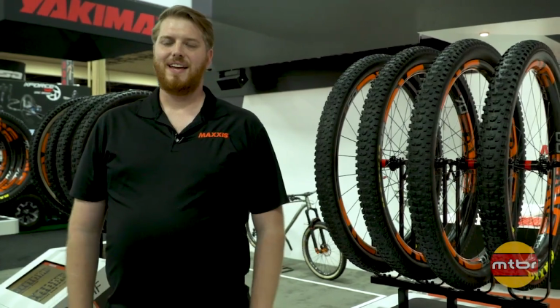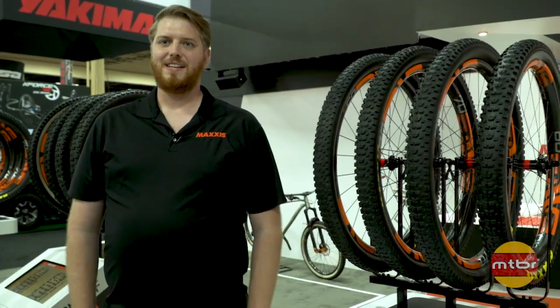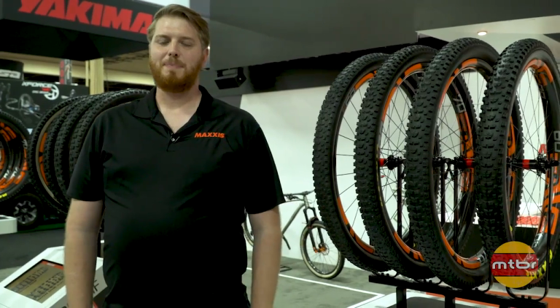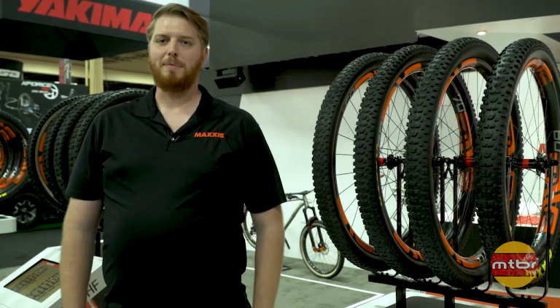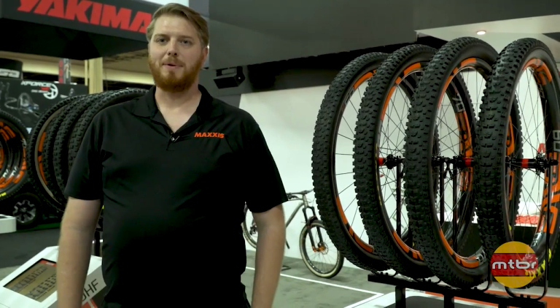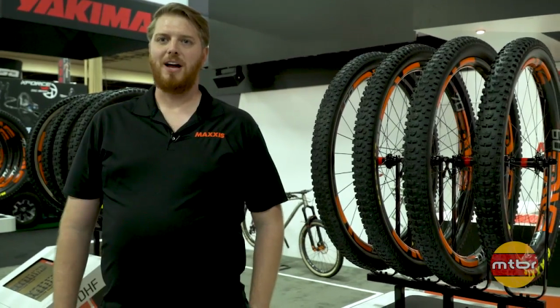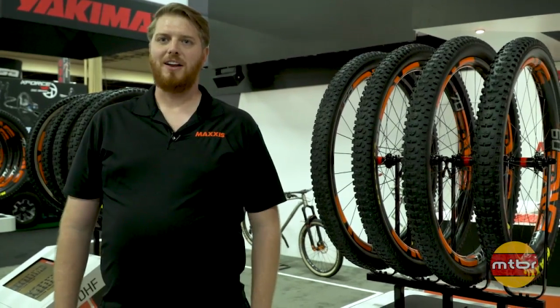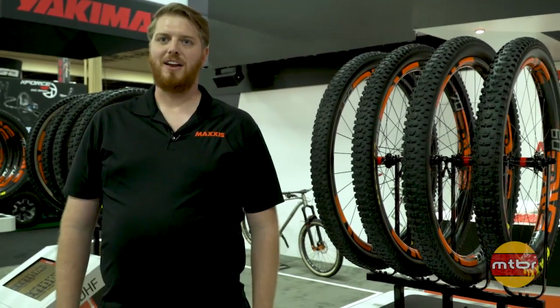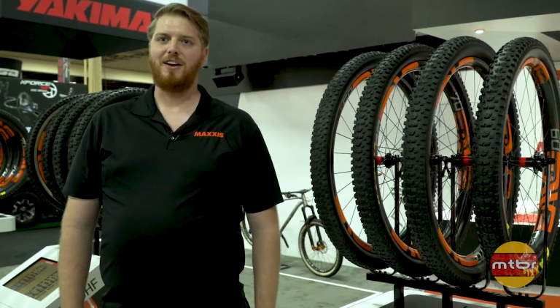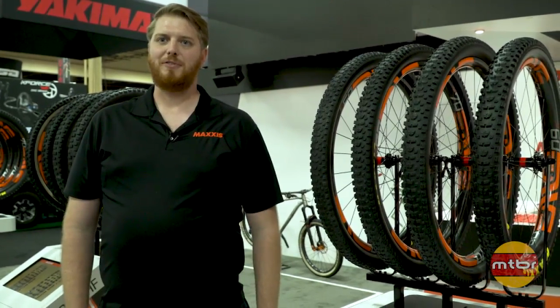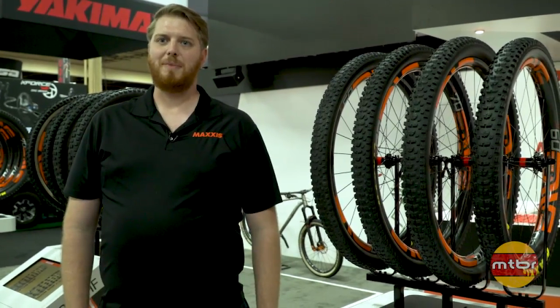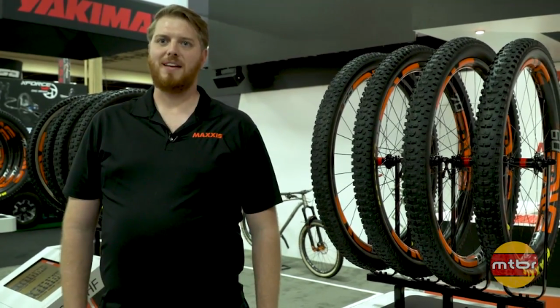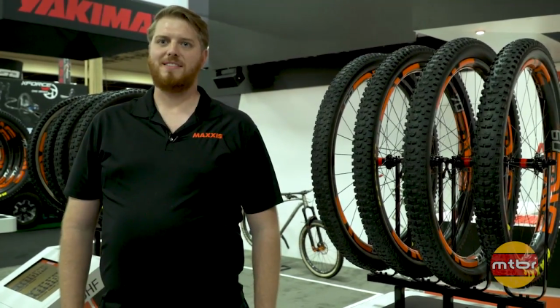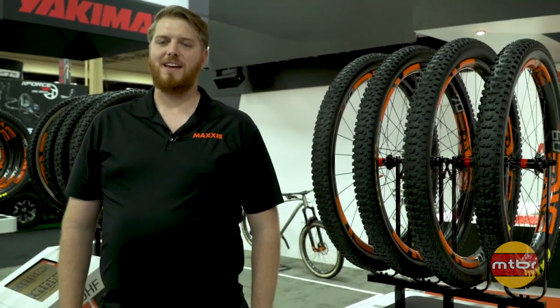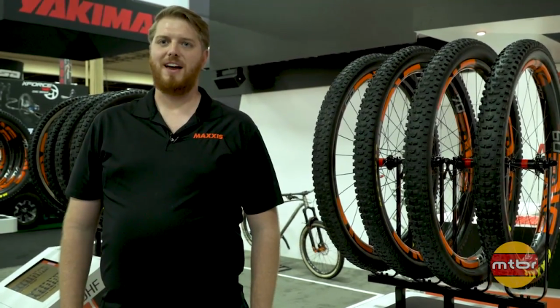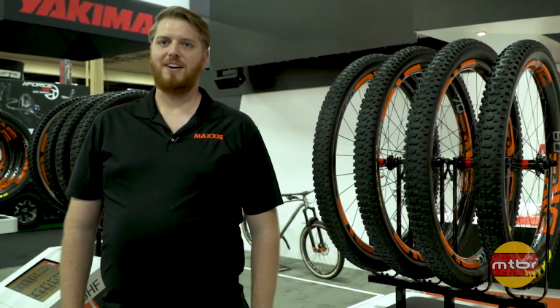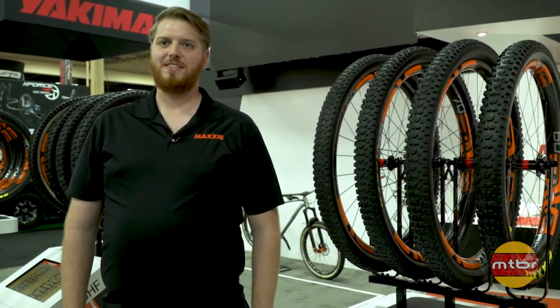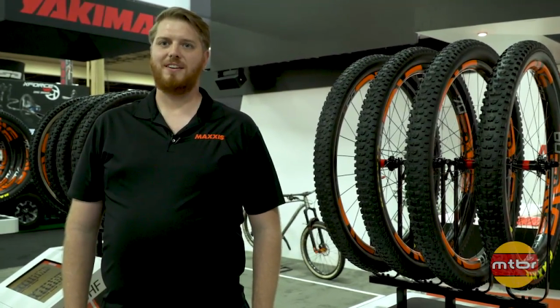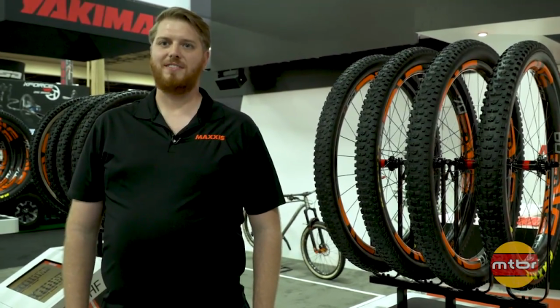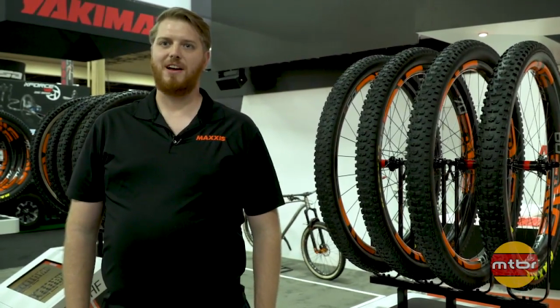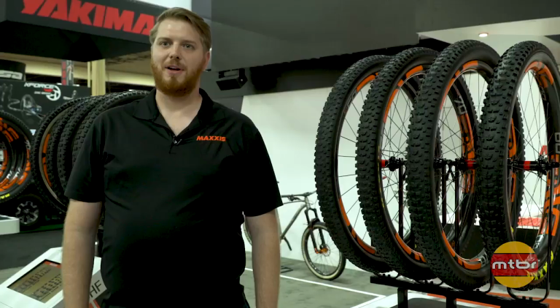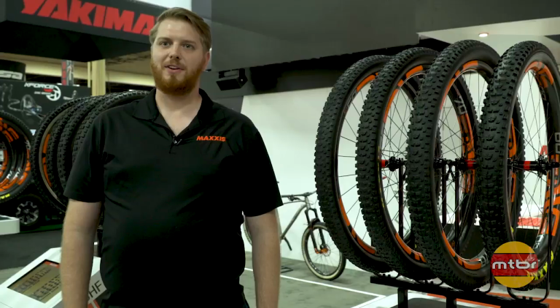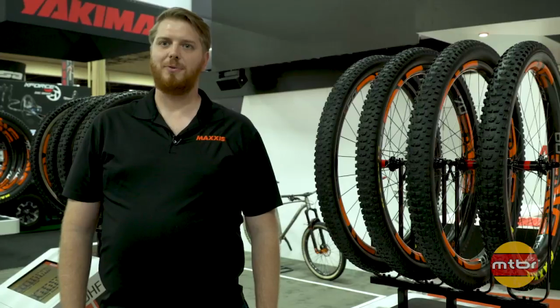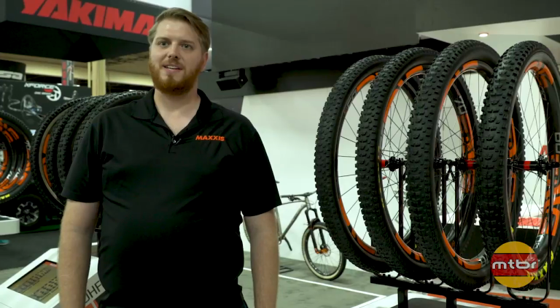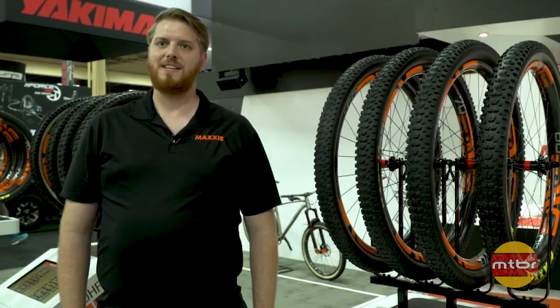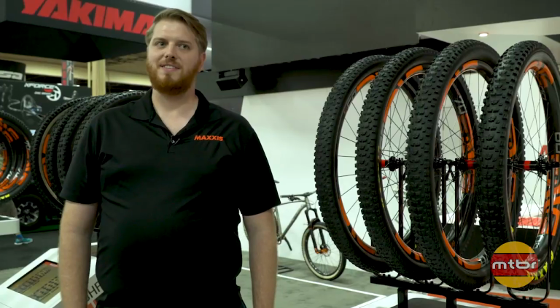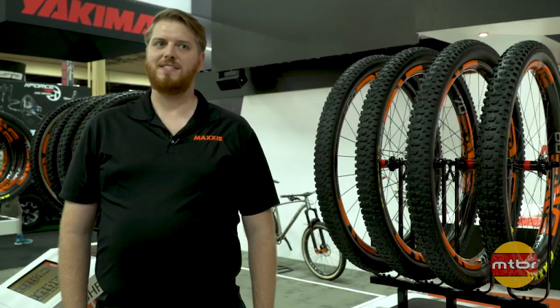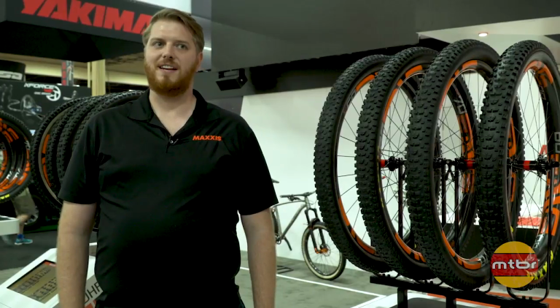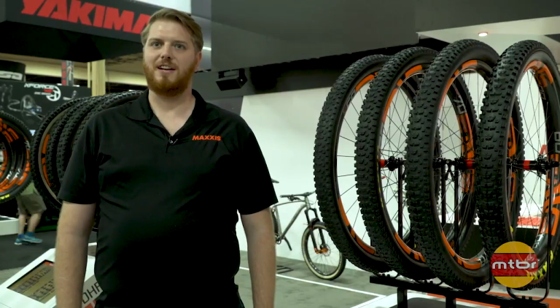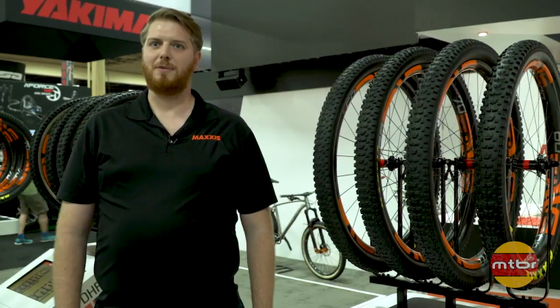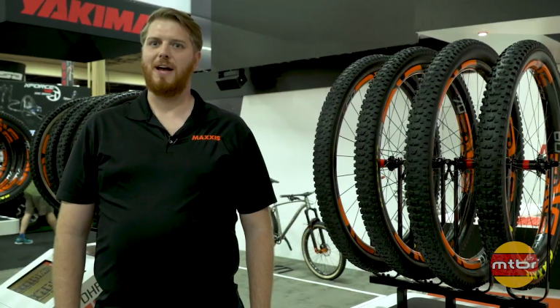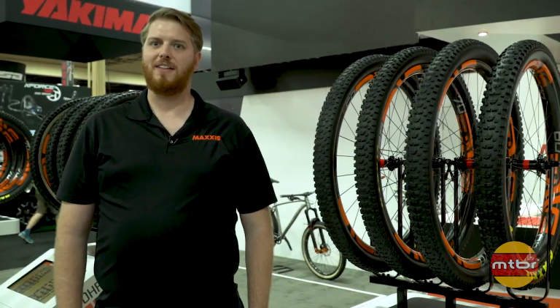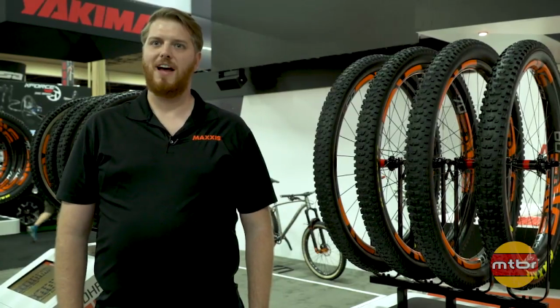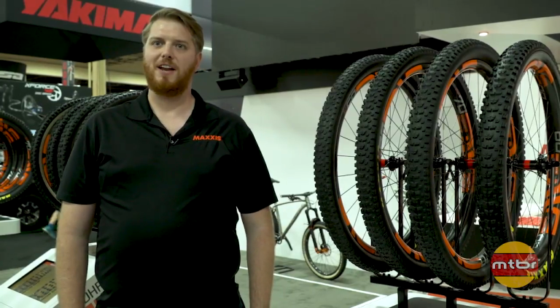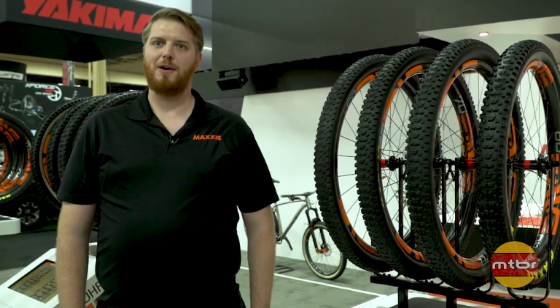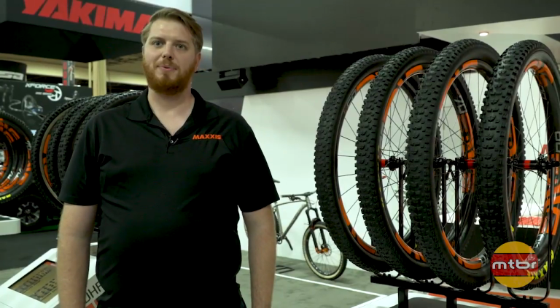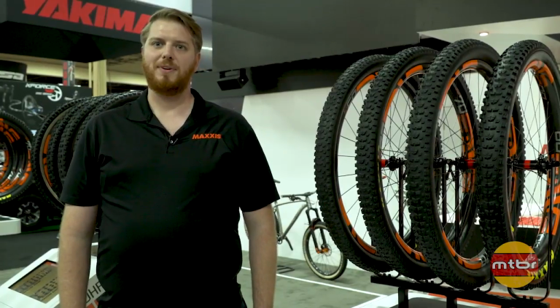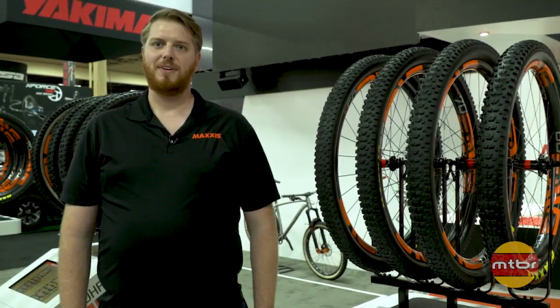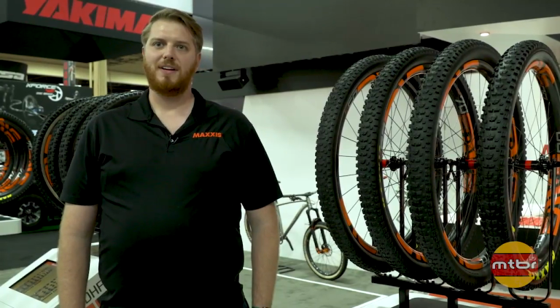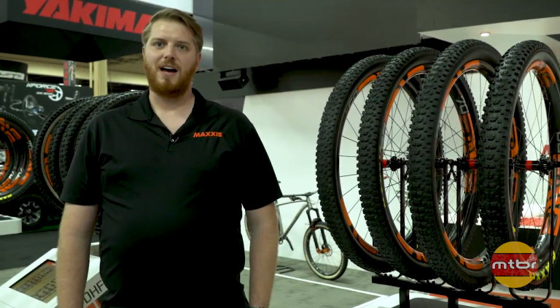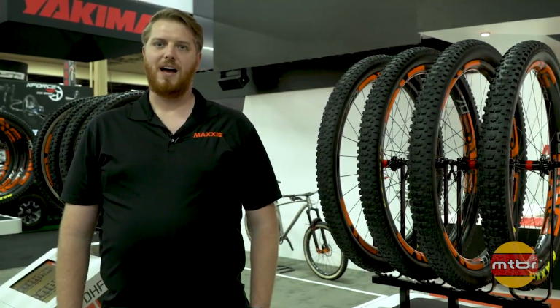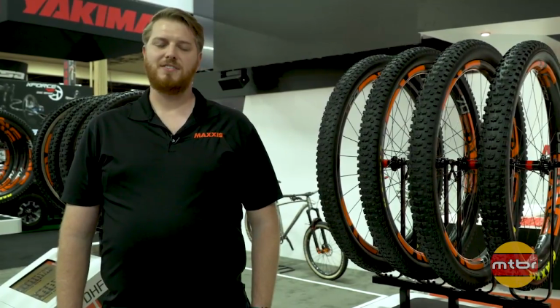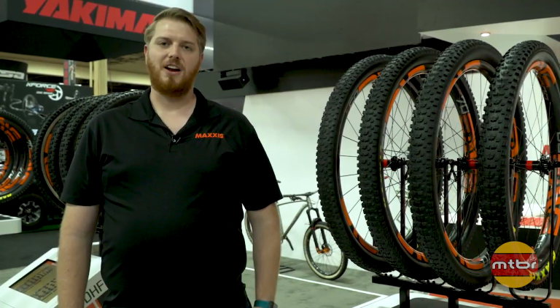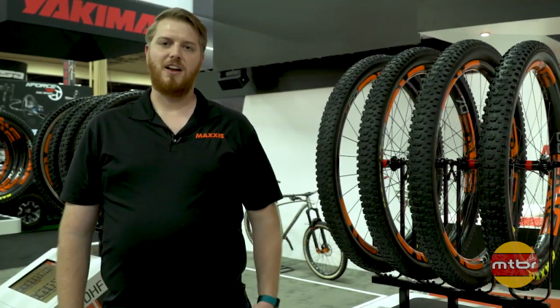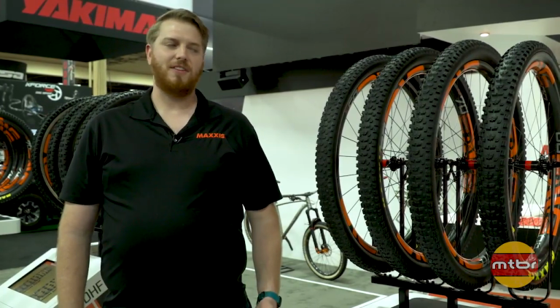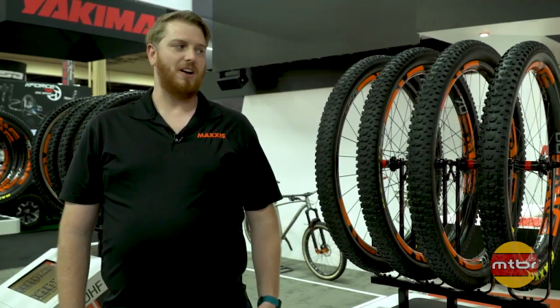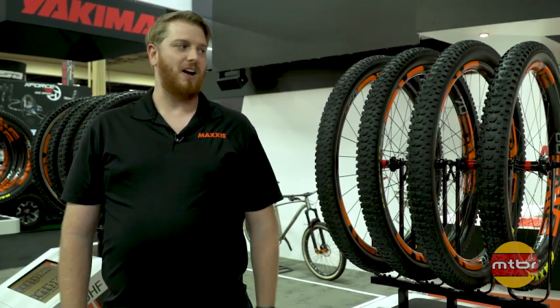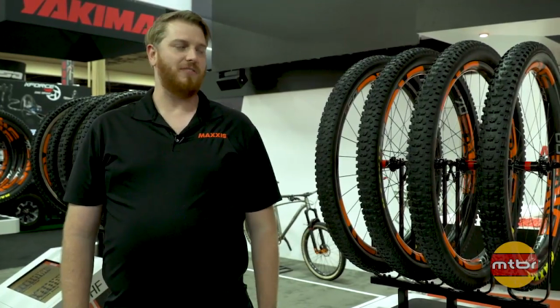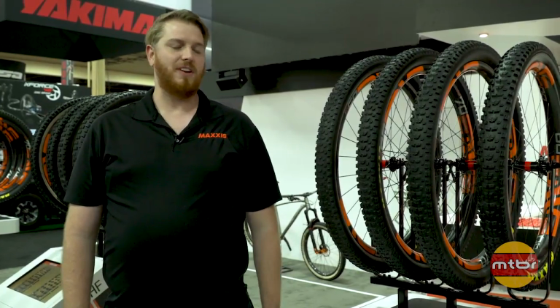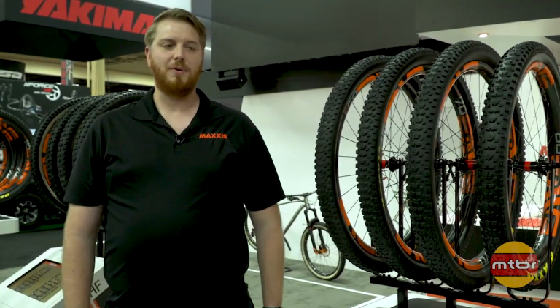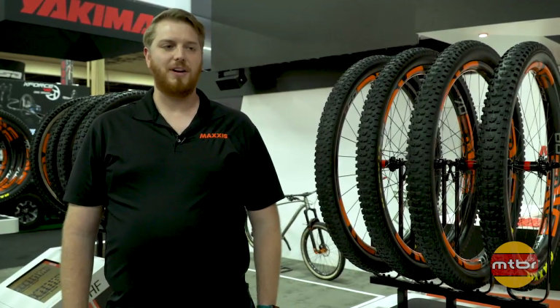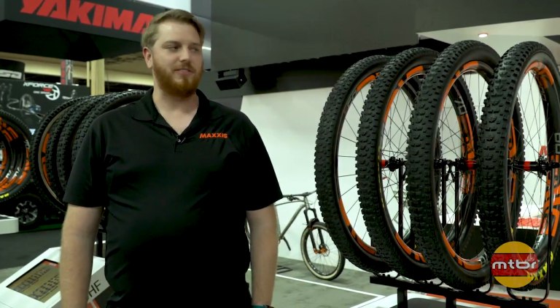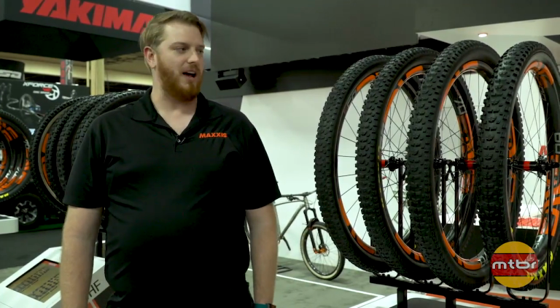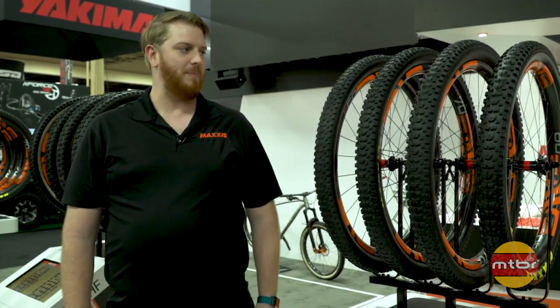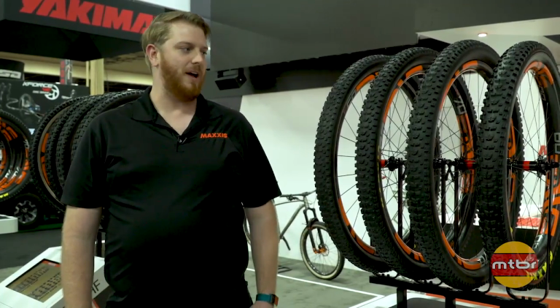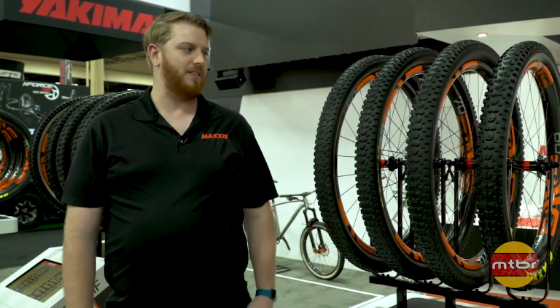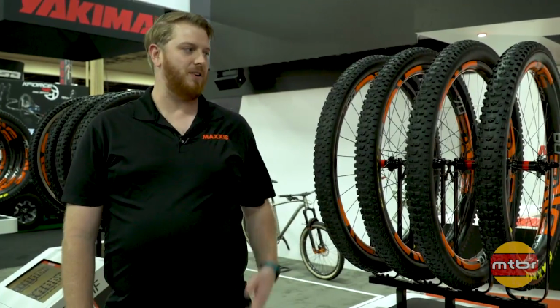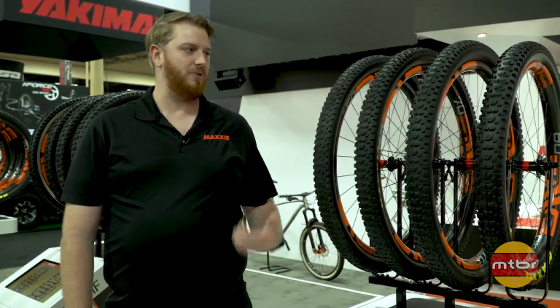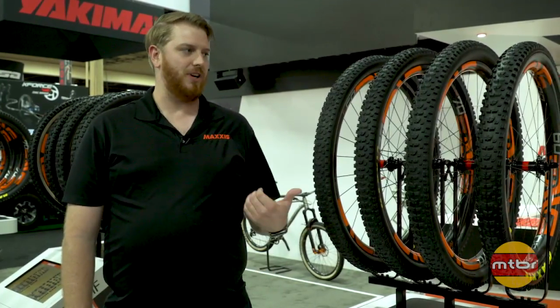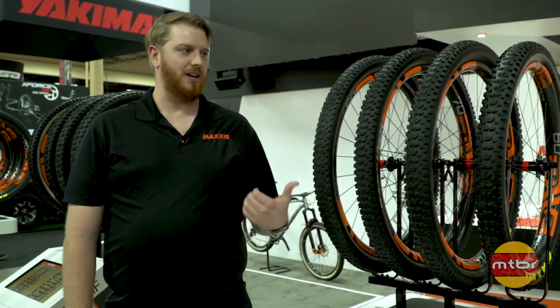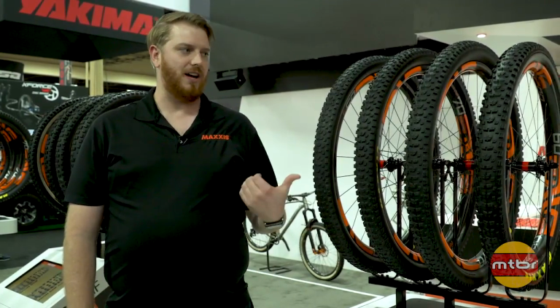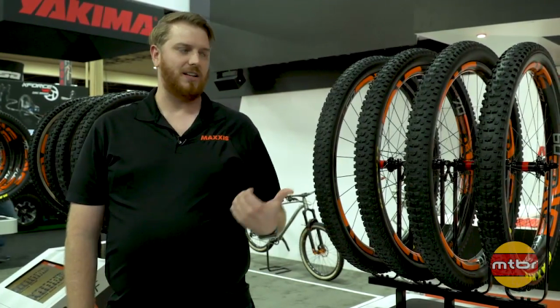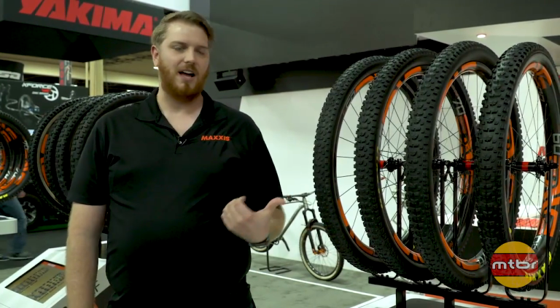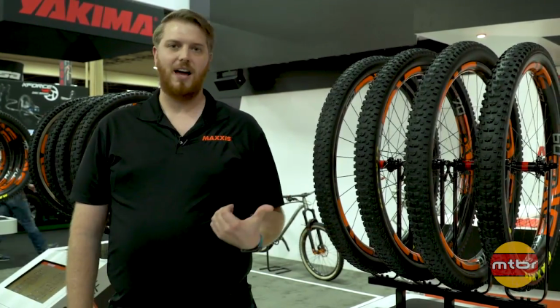It's Bobby Brown here from Maxxis Tires, here to talk about our 2017 Interbike lineup. Starting everything off today, we're going to talk about the new Recon line.